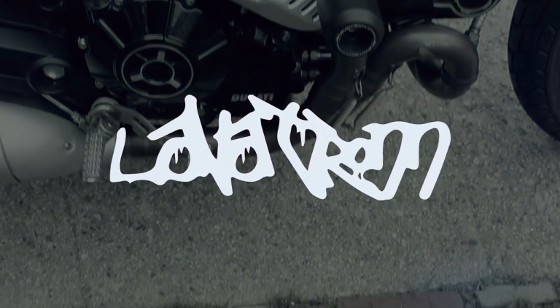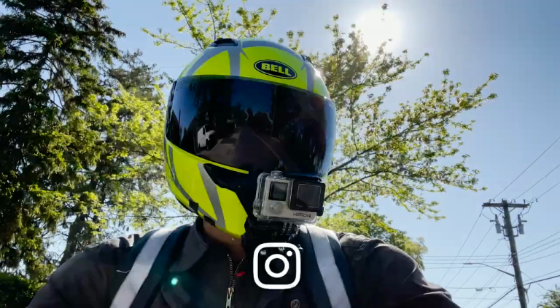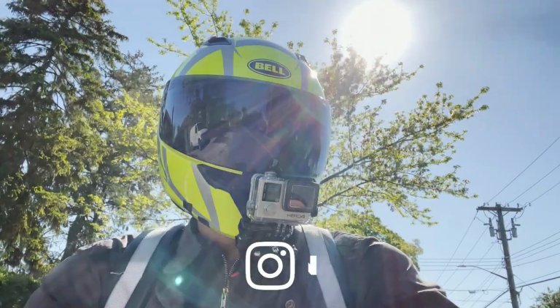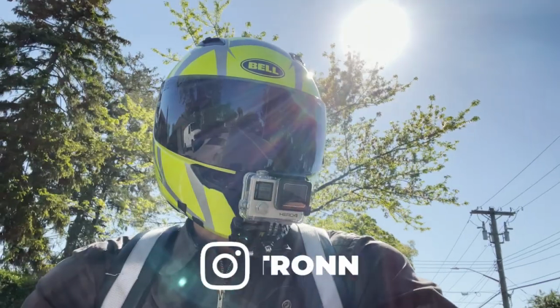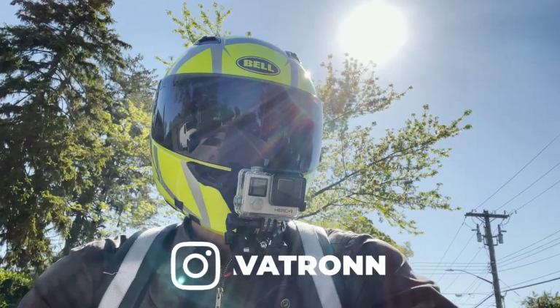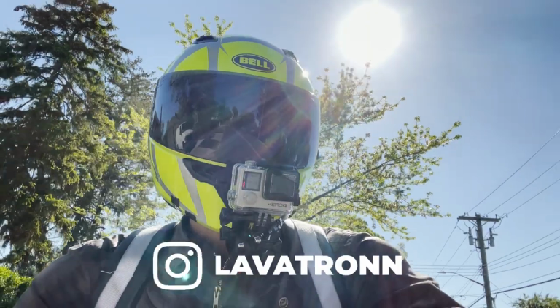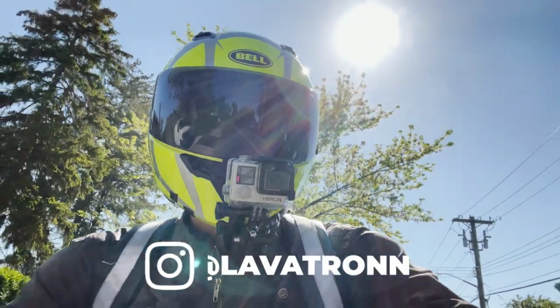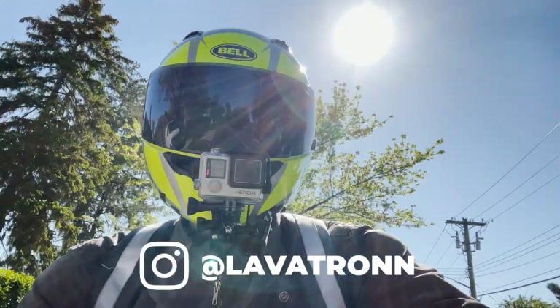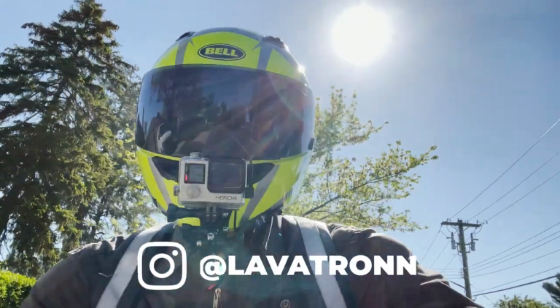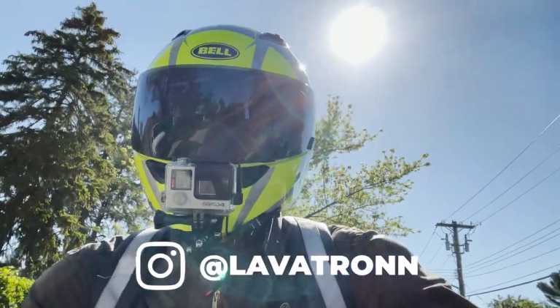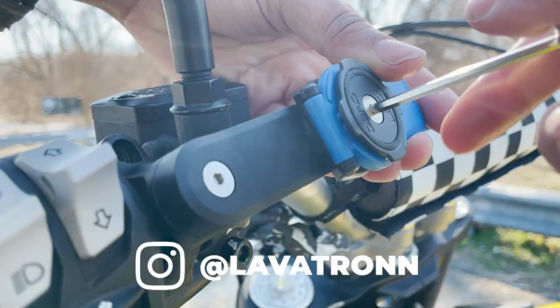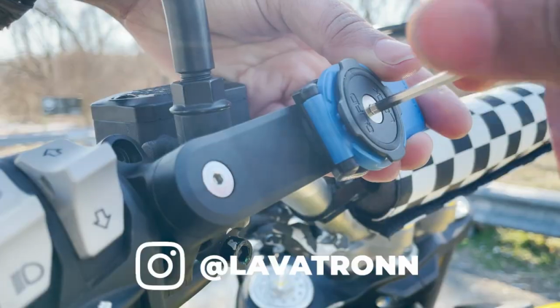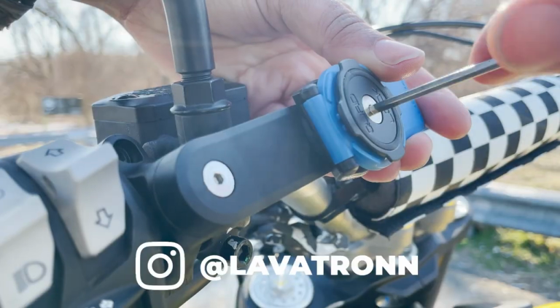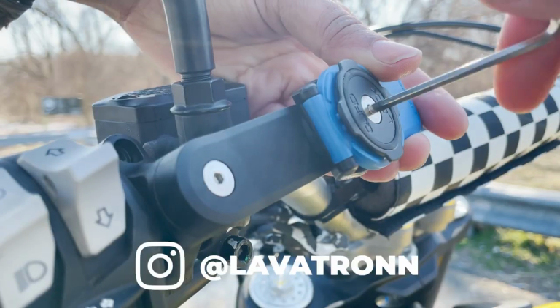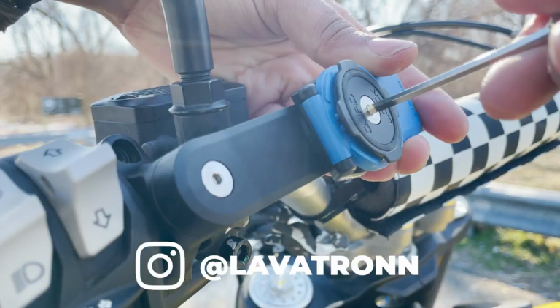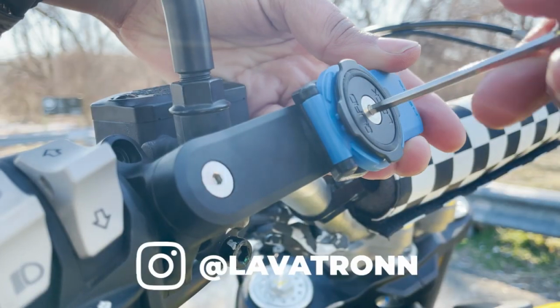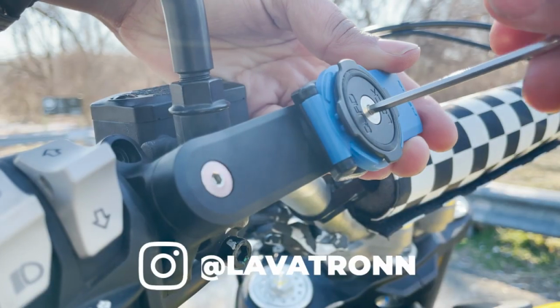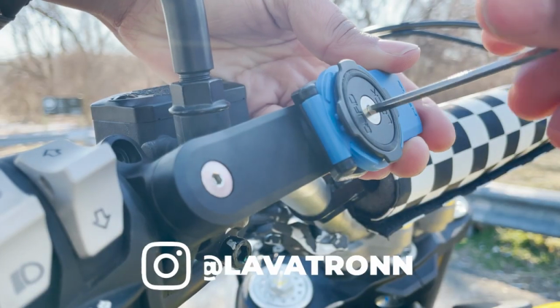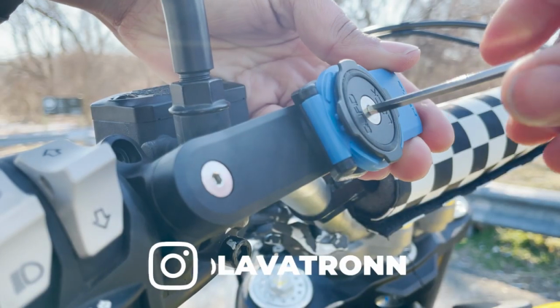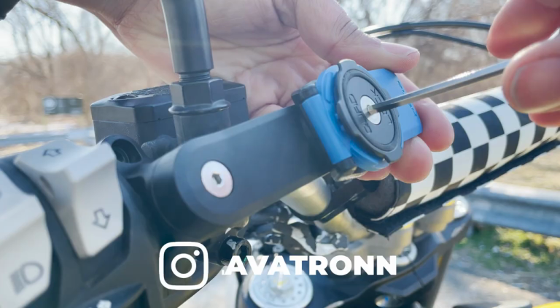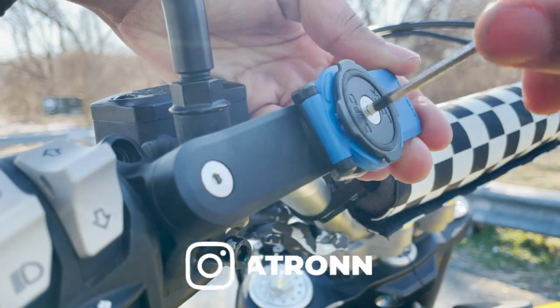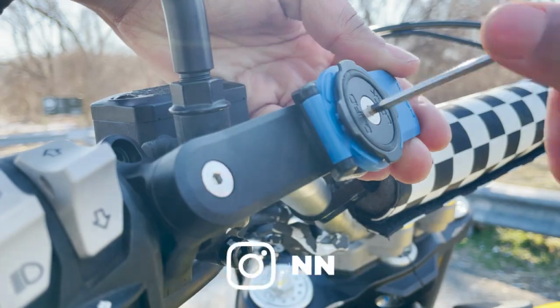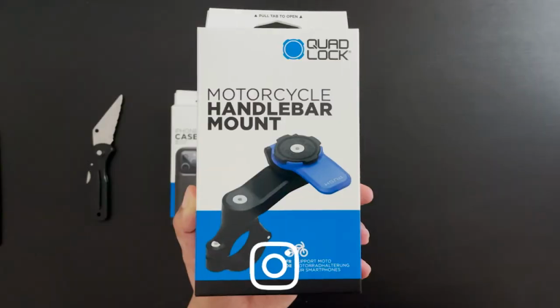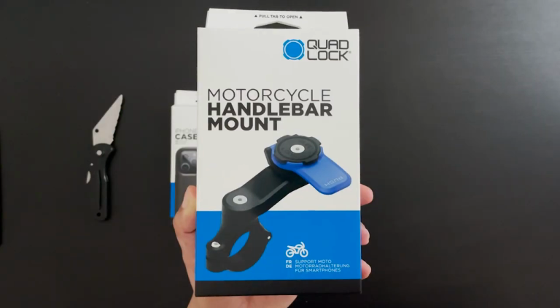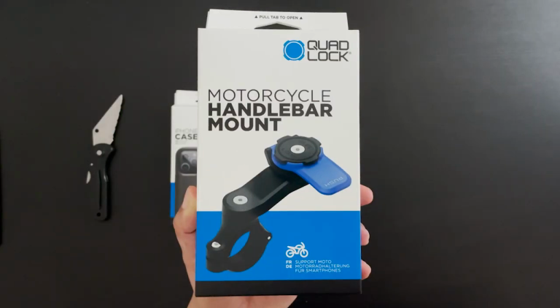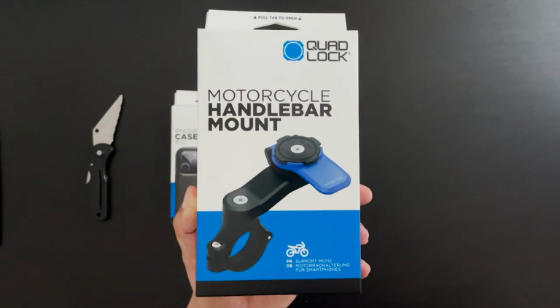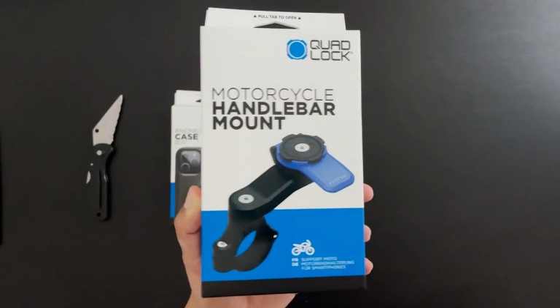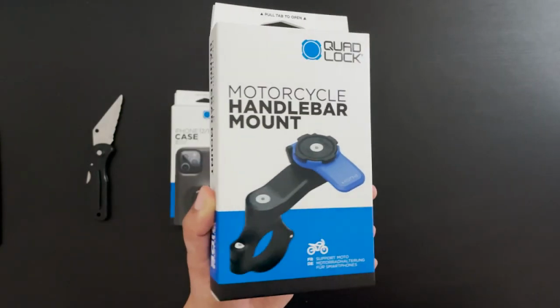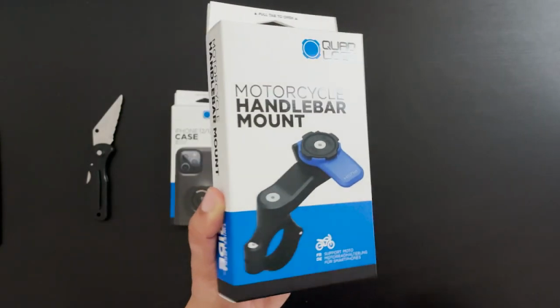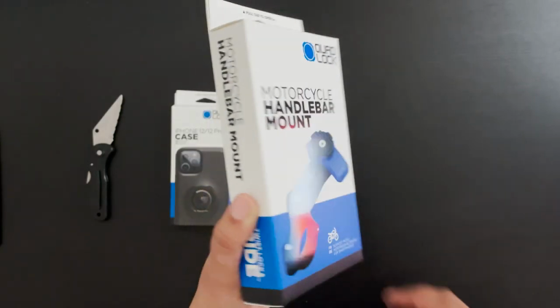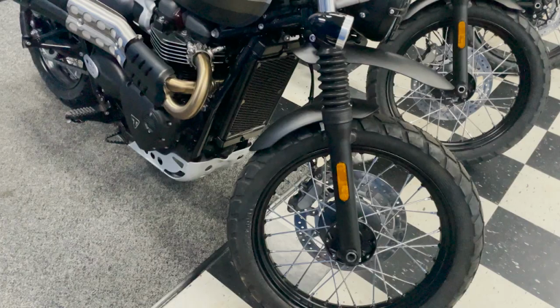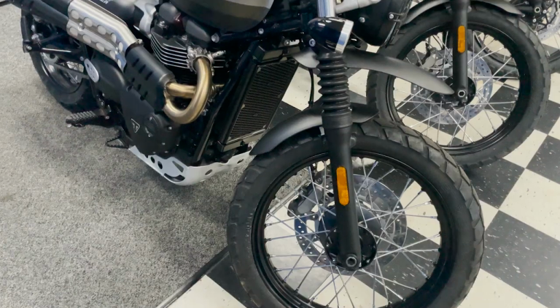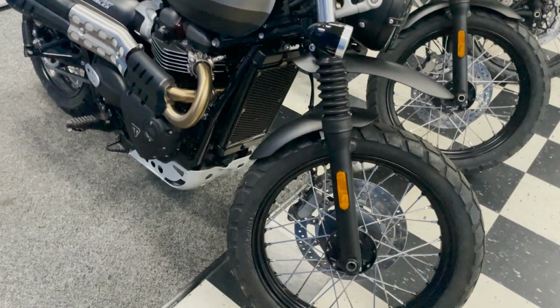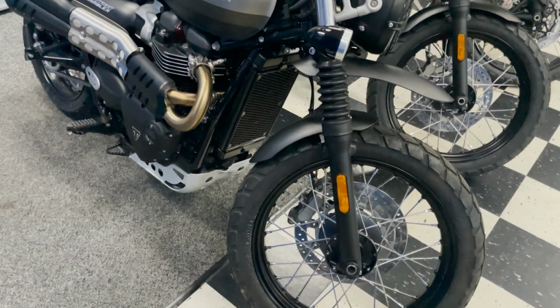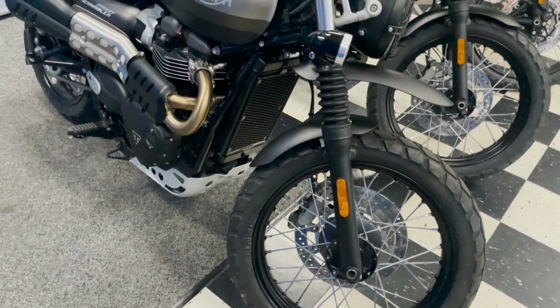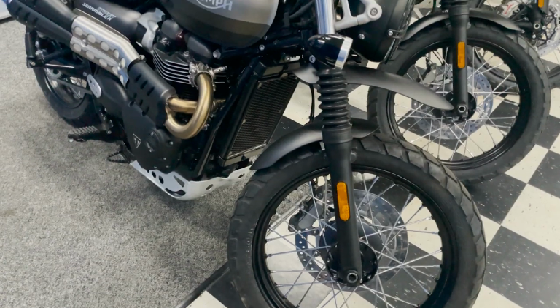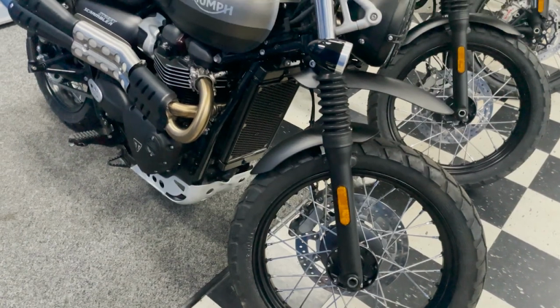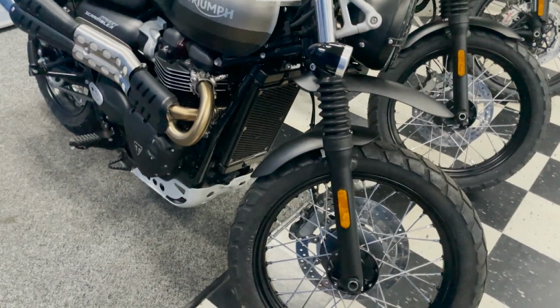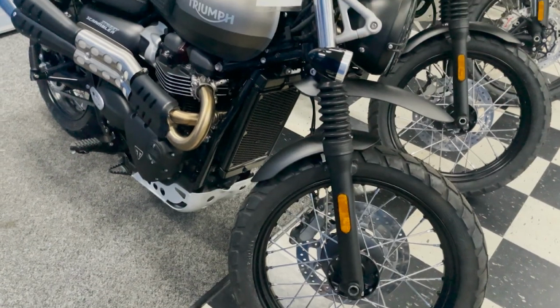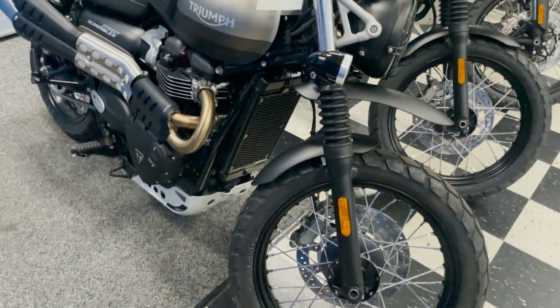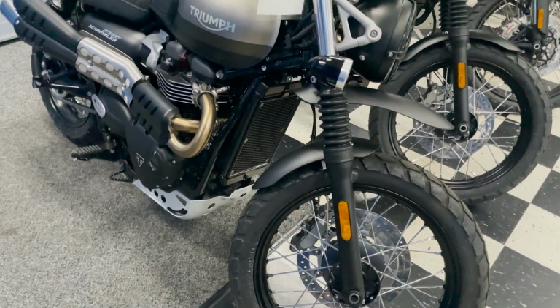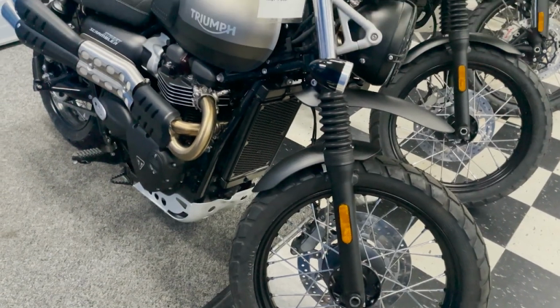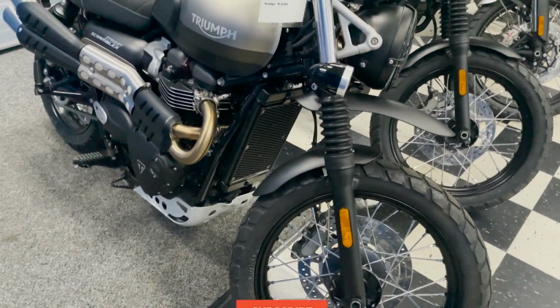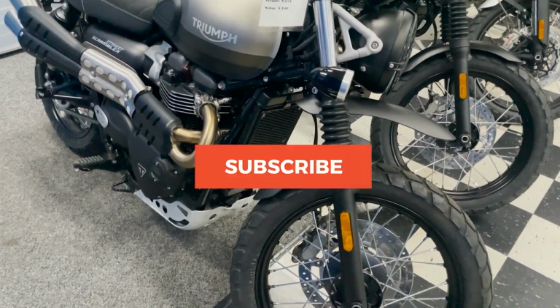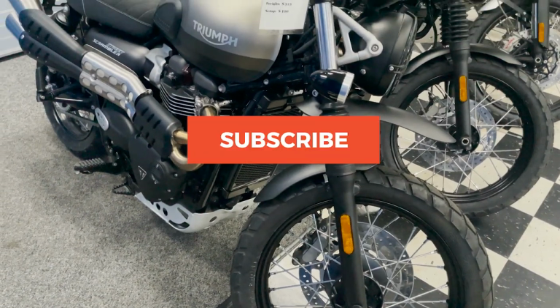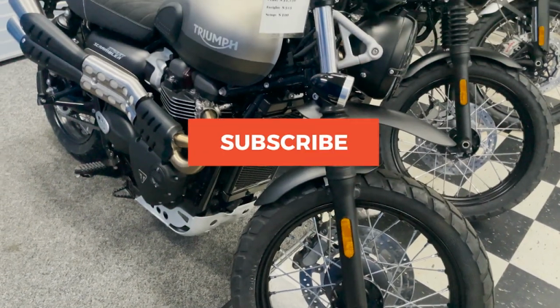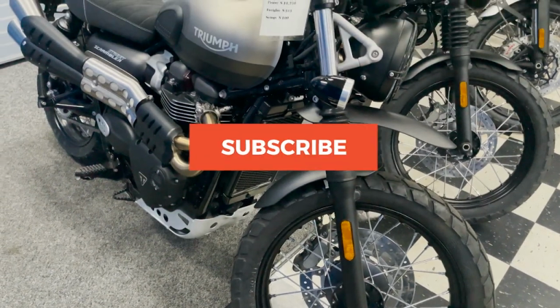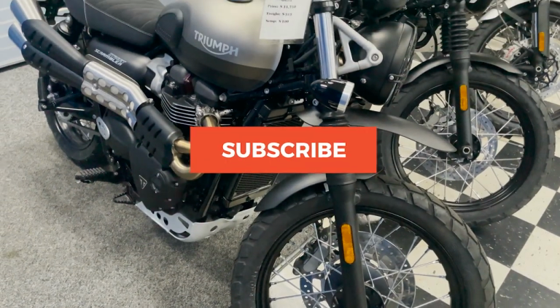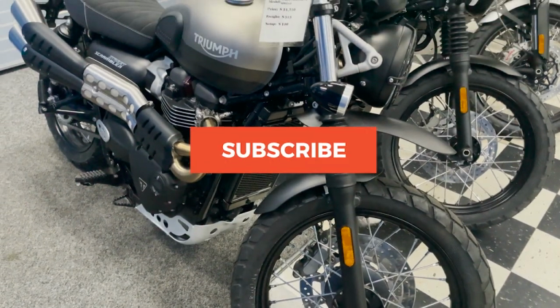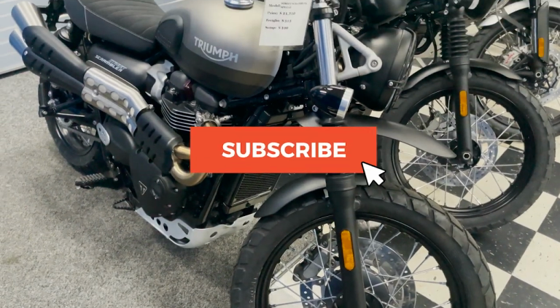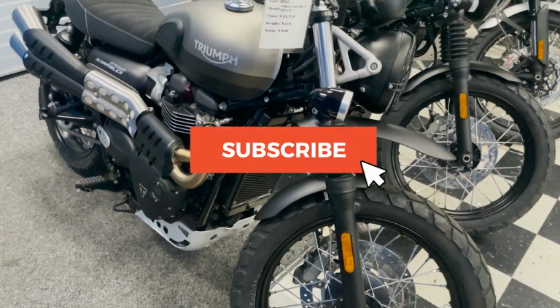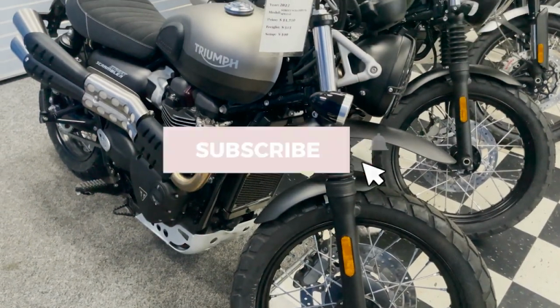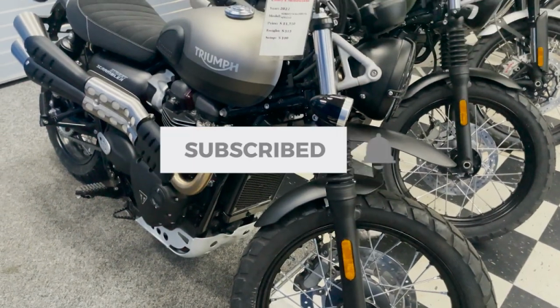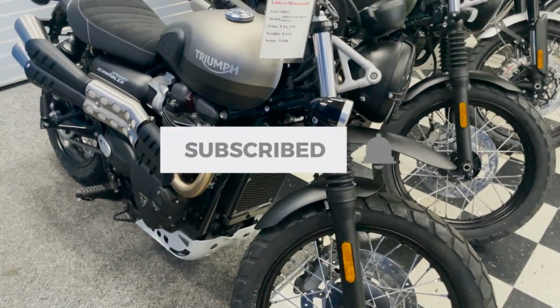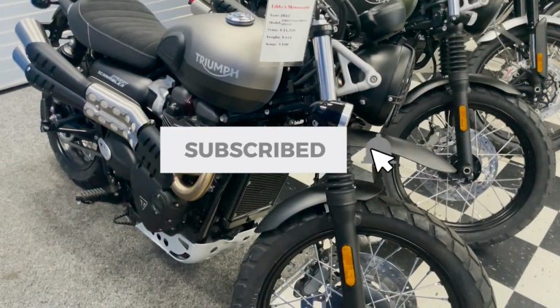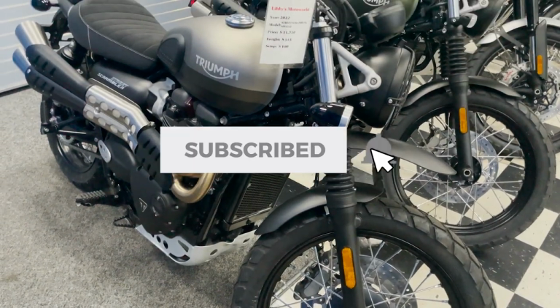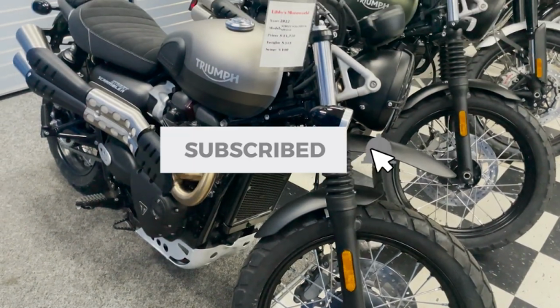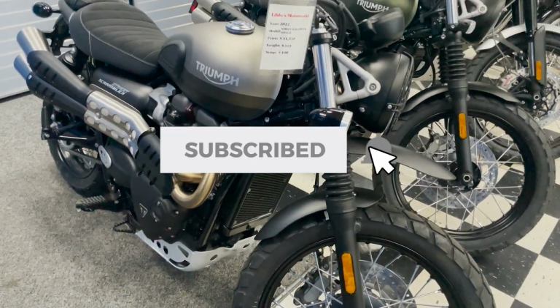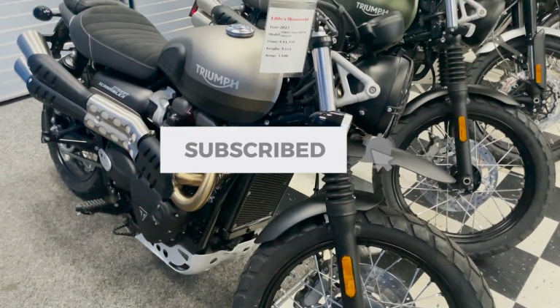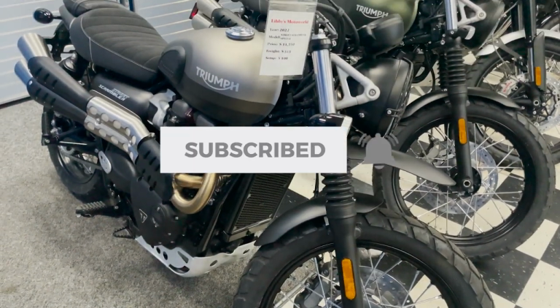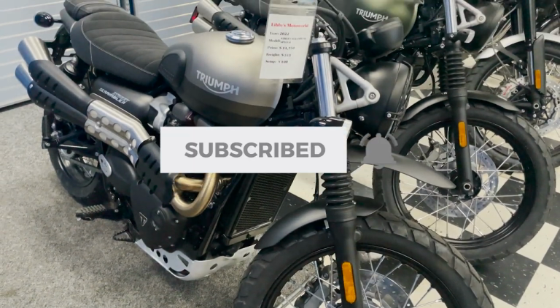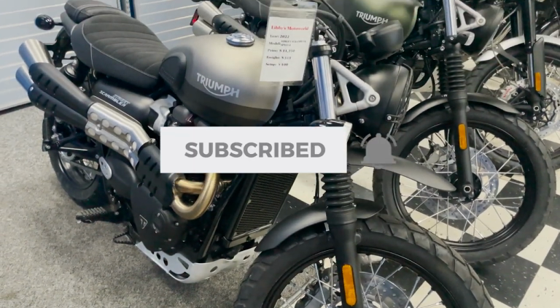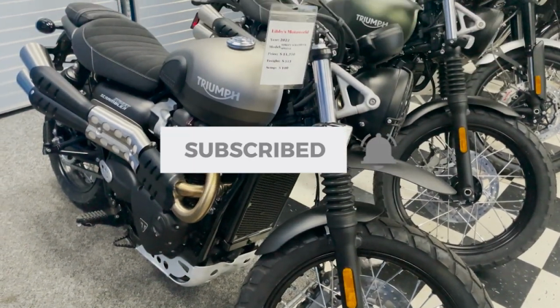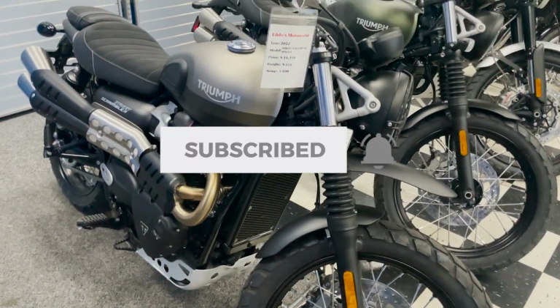I'm Lava Truner, and on this channel you get quick motorcycle how-tos, product reviews, and sometimes I cover the latest motorcycles. For more like this, be sure to subscribe. Let's go.